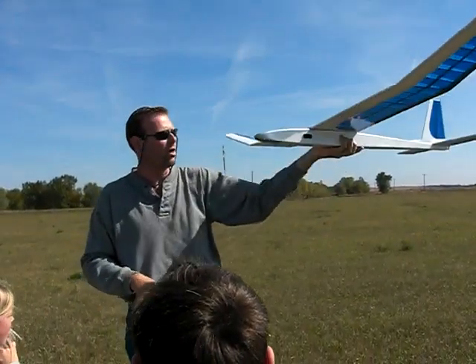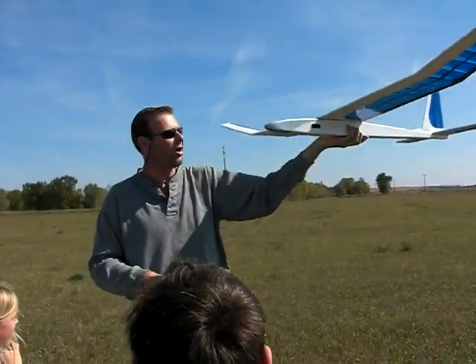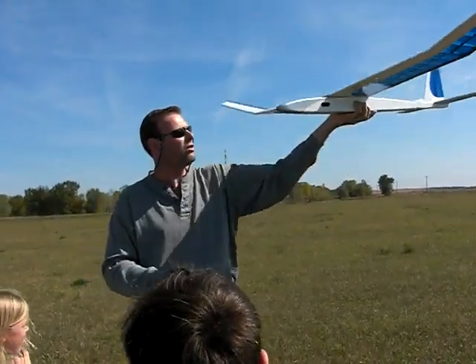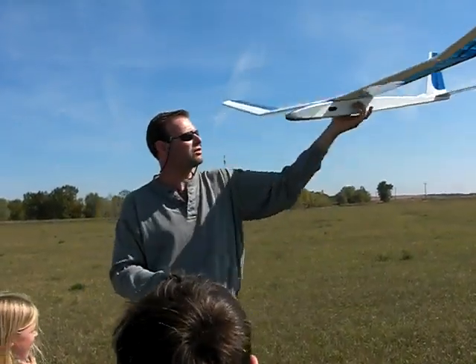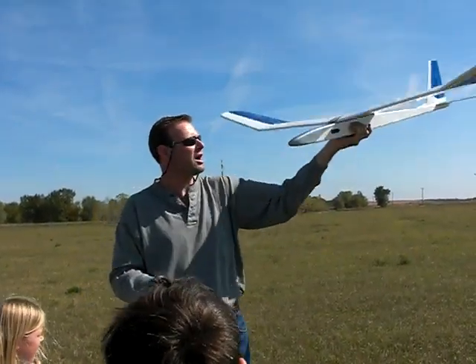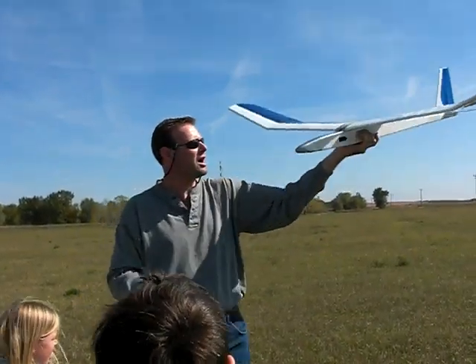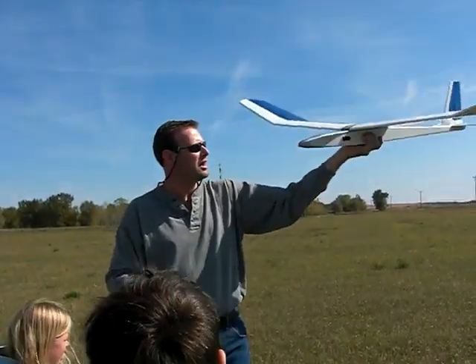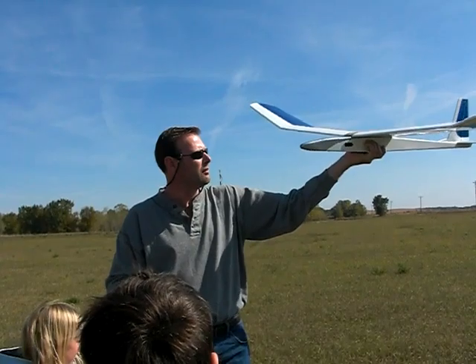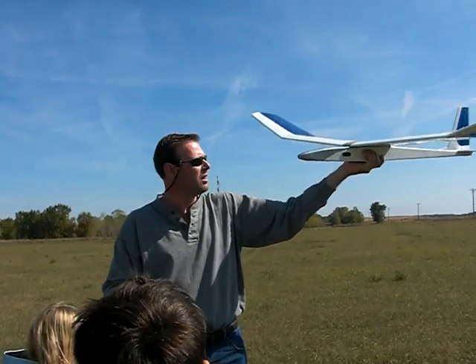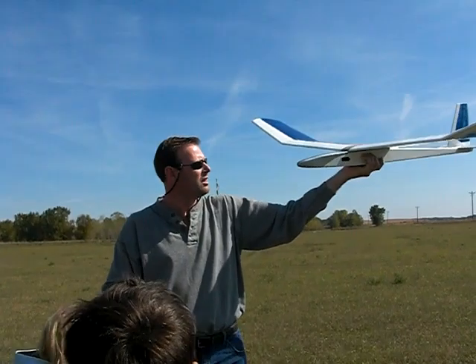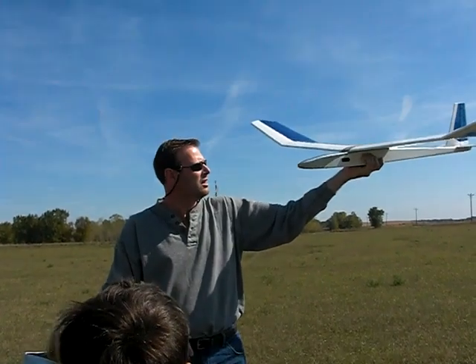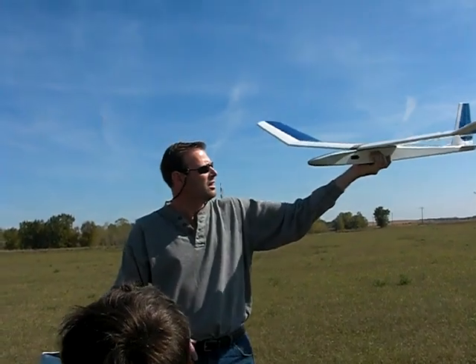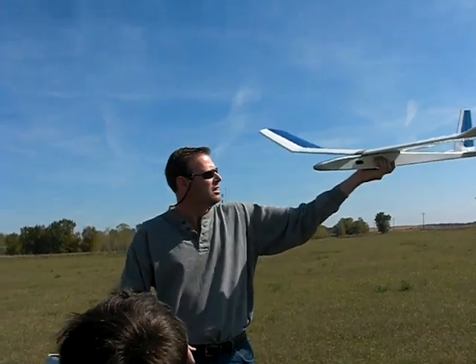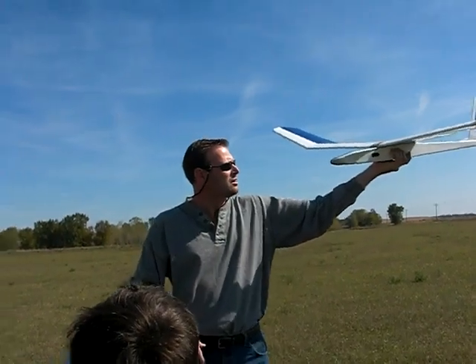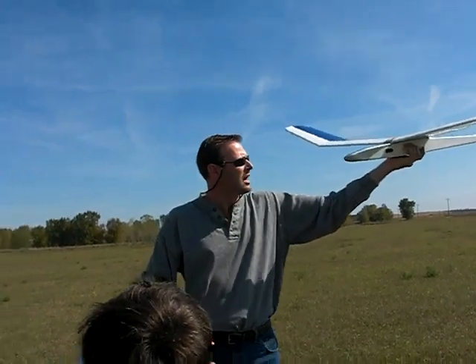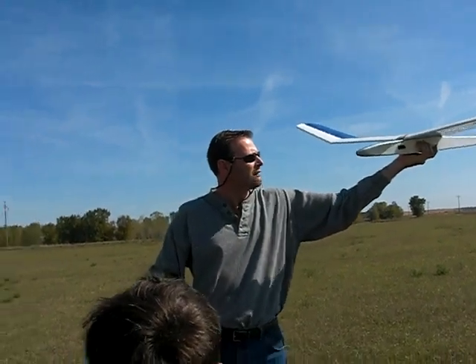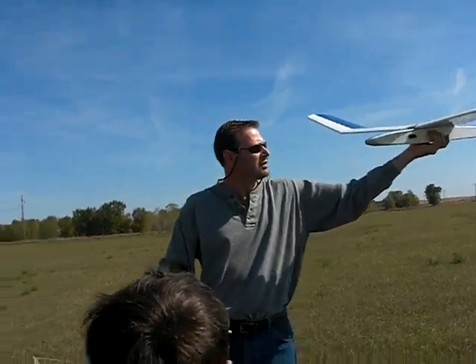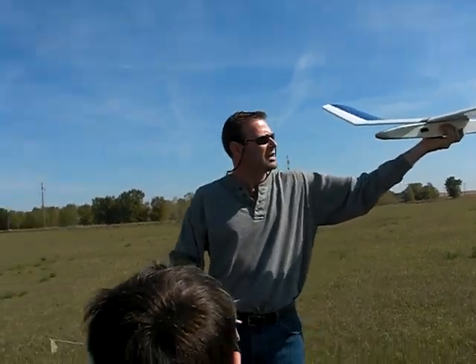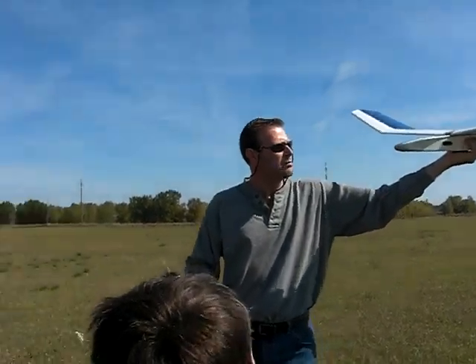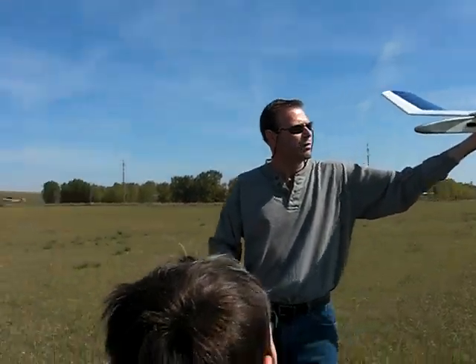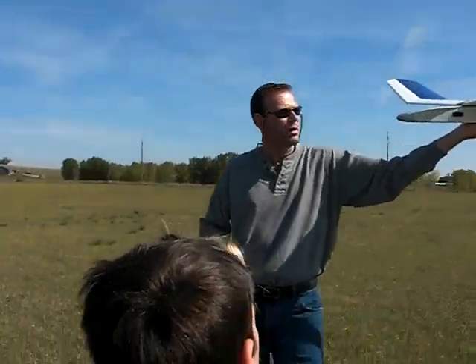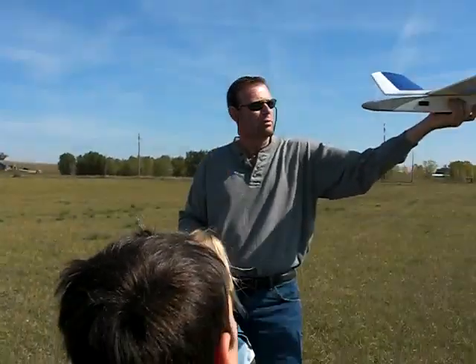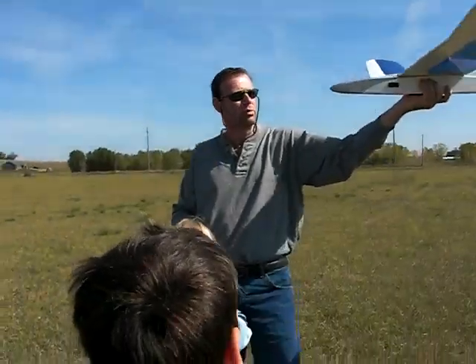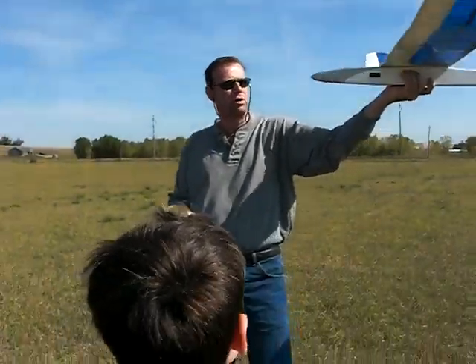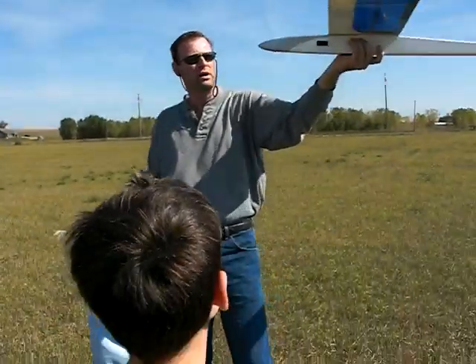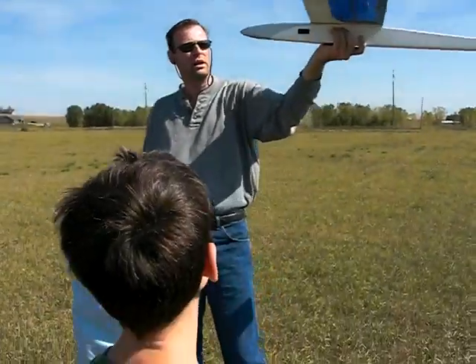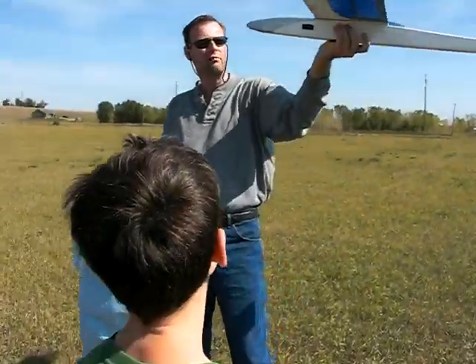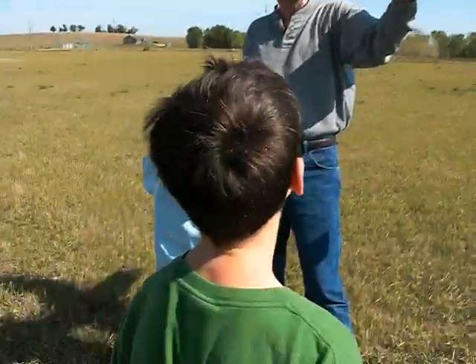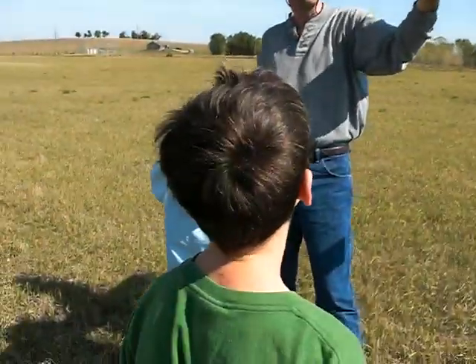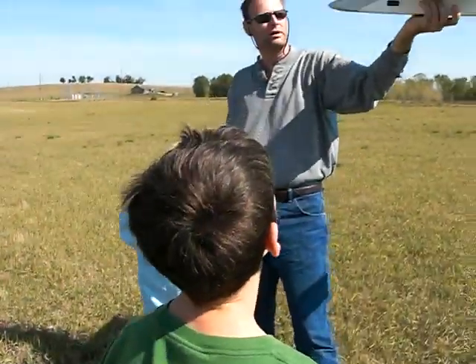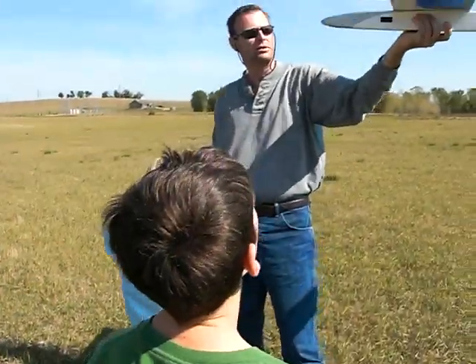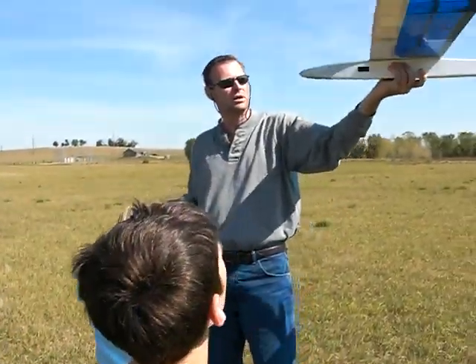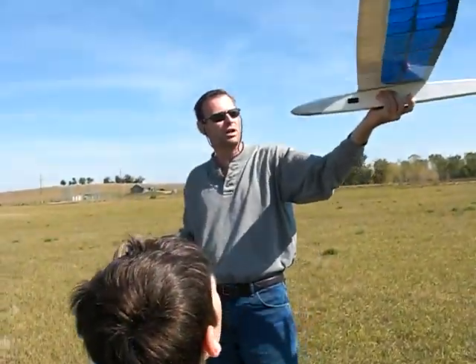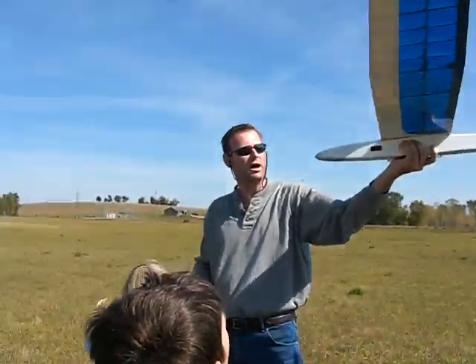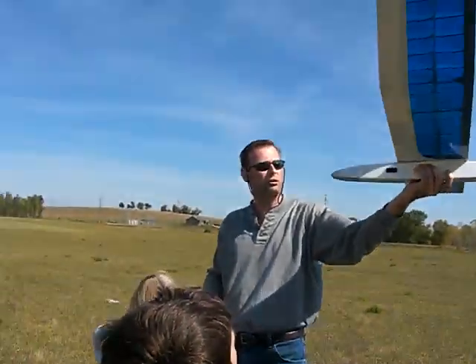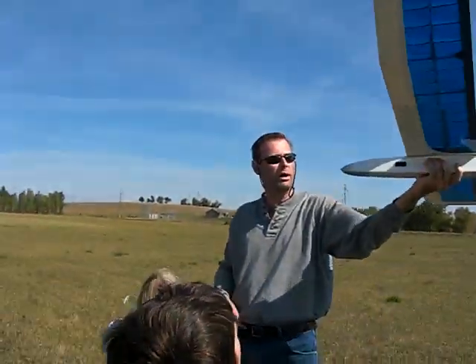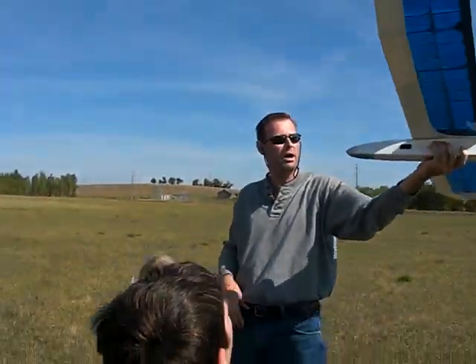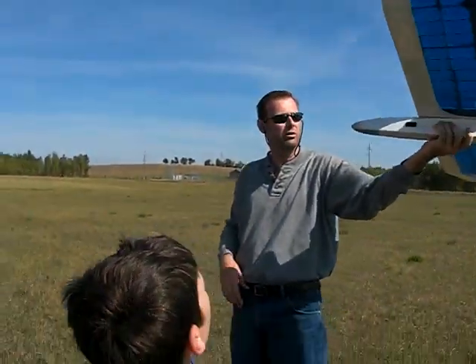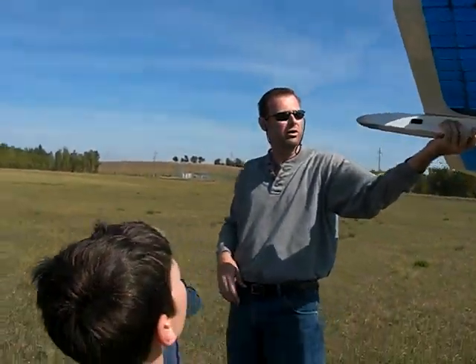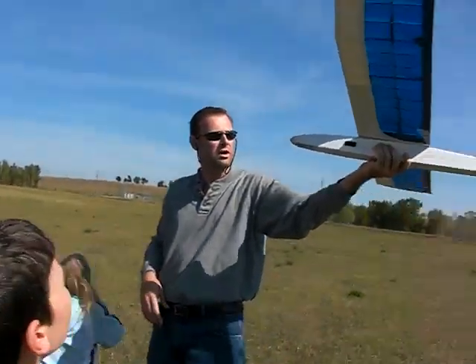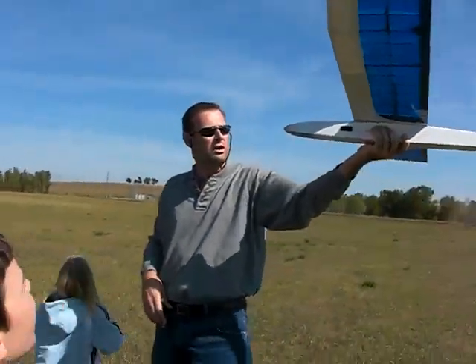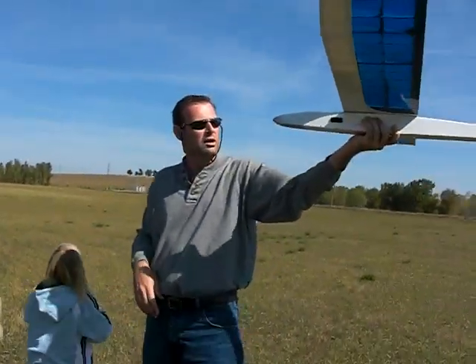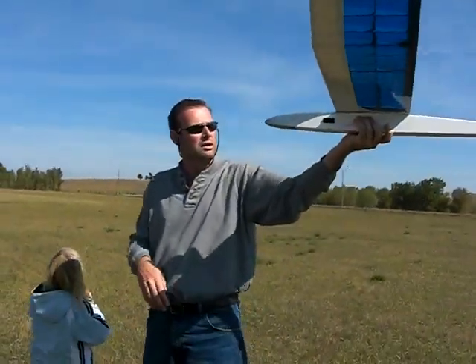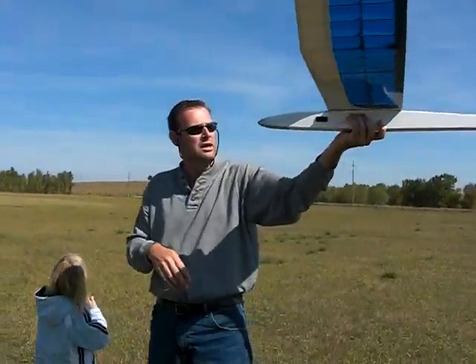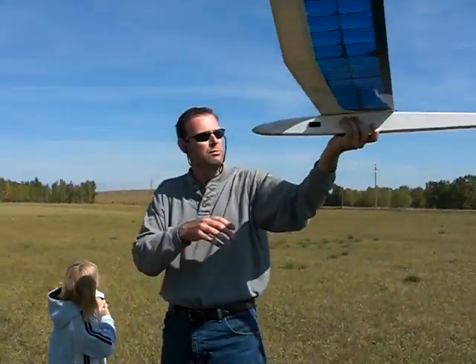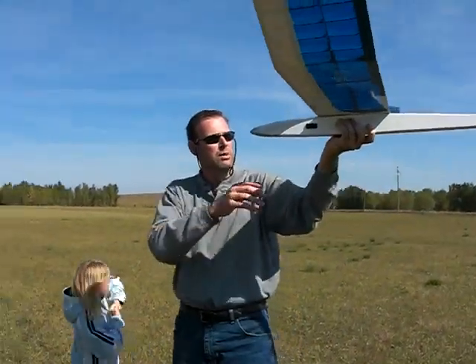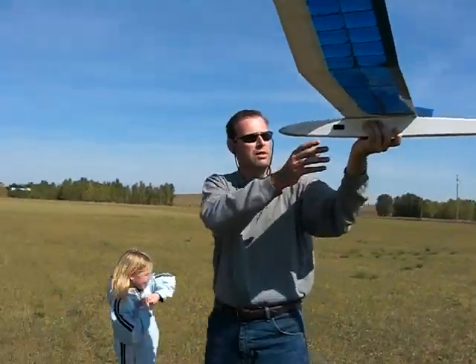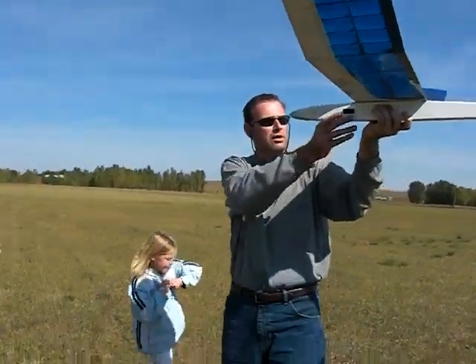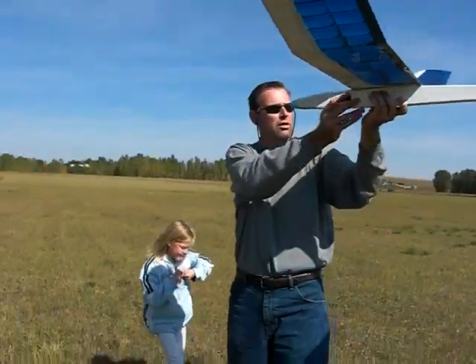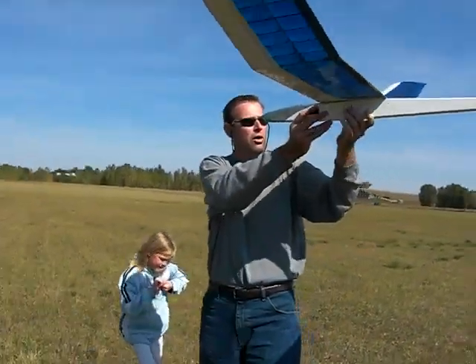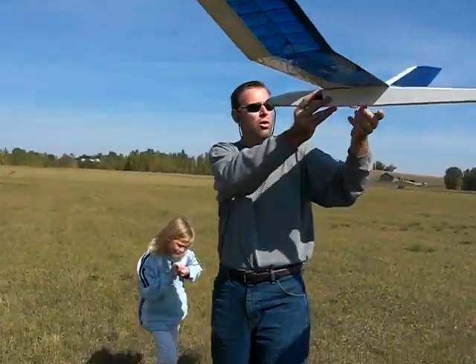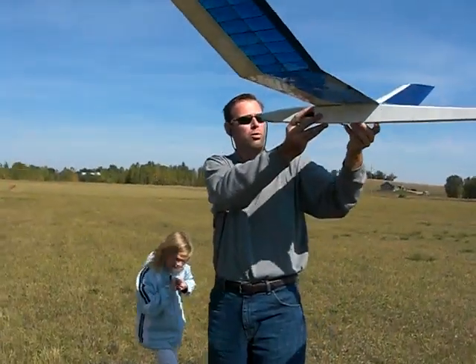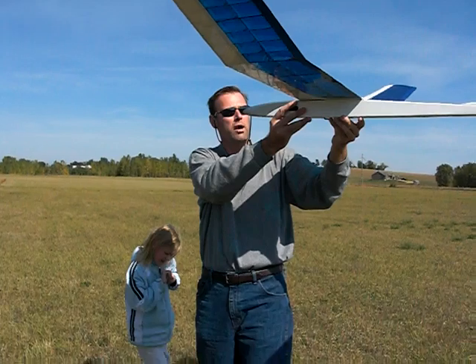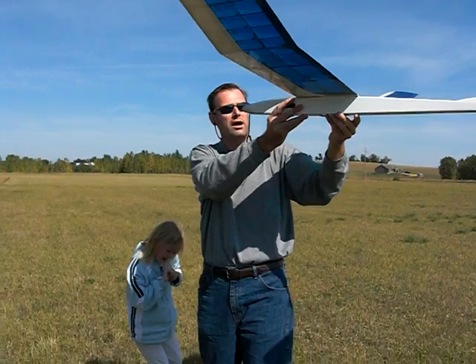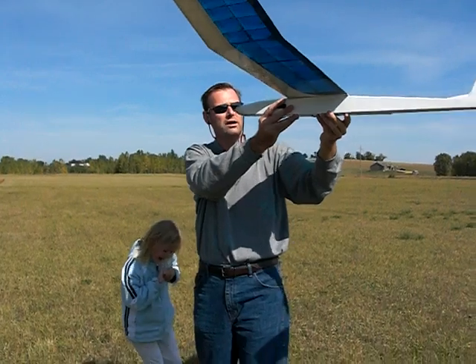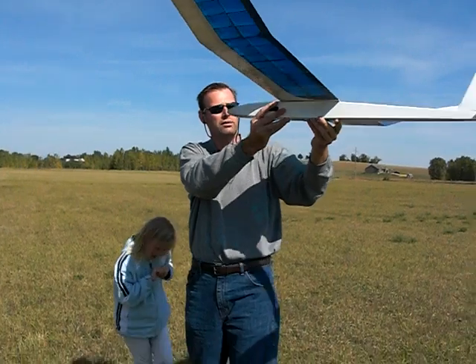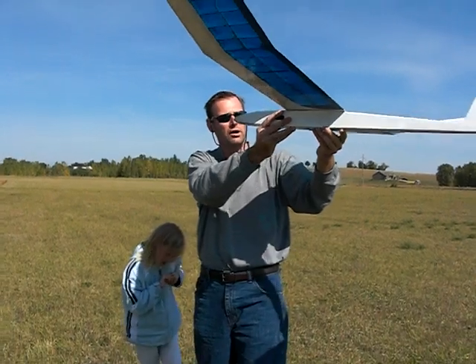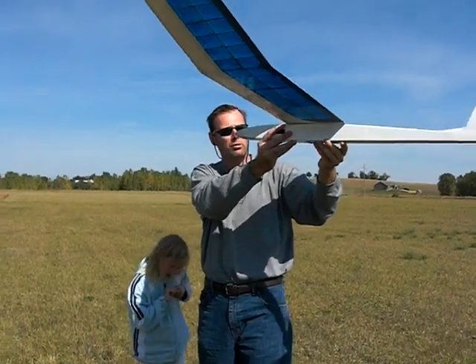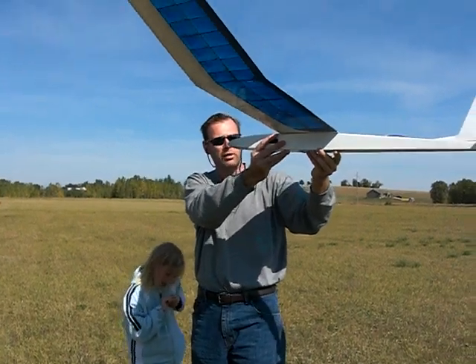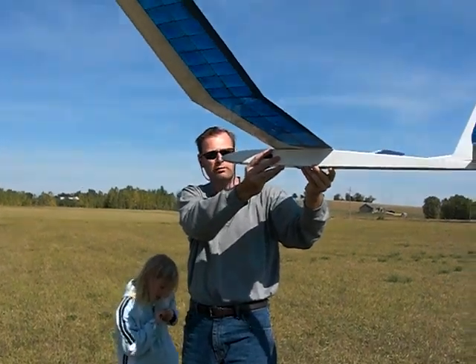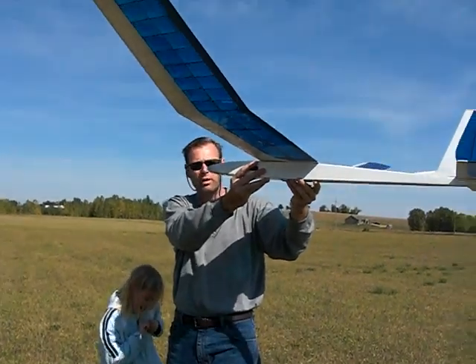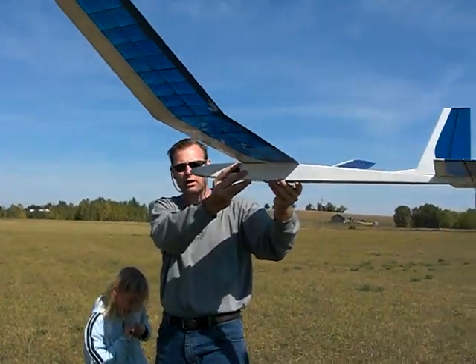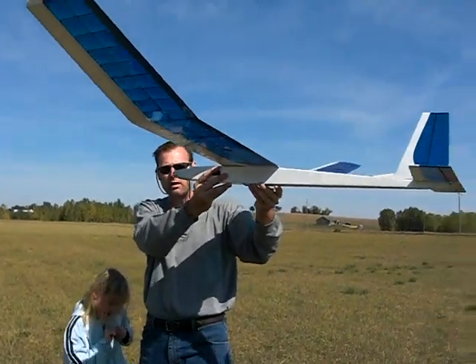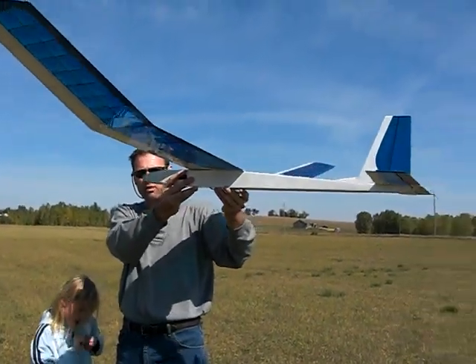So all the time, you have to keep the wing pretty level, and just glide around, keeping the whole body of the airplane very level.